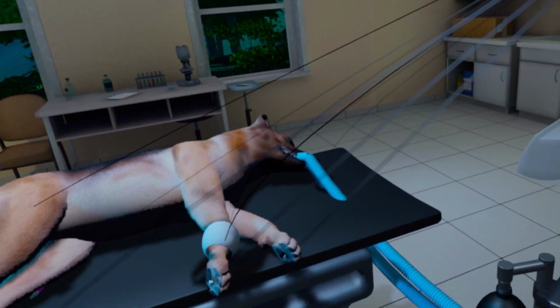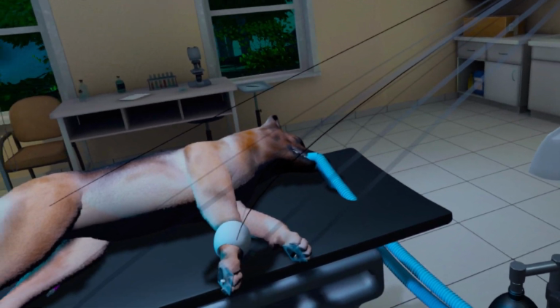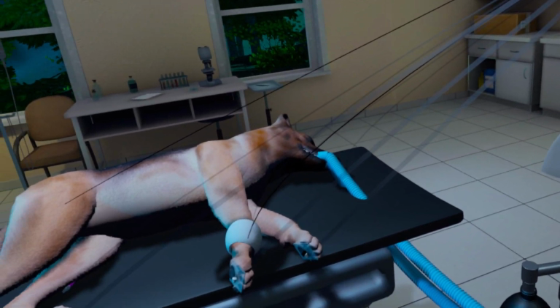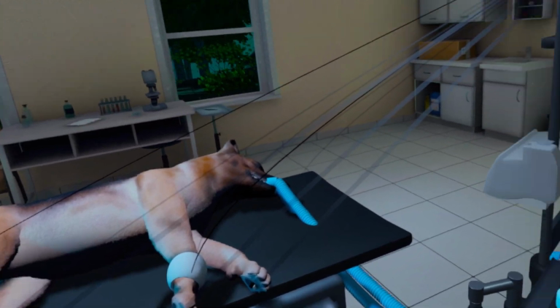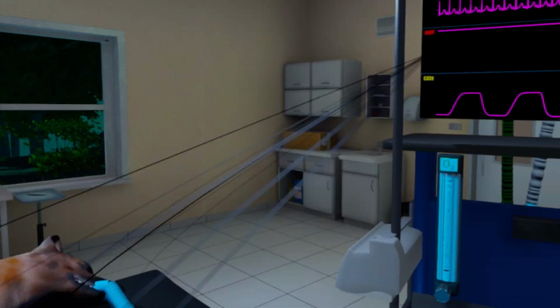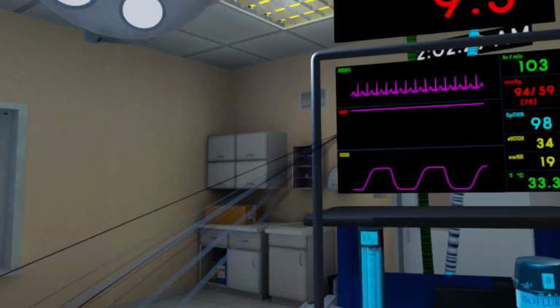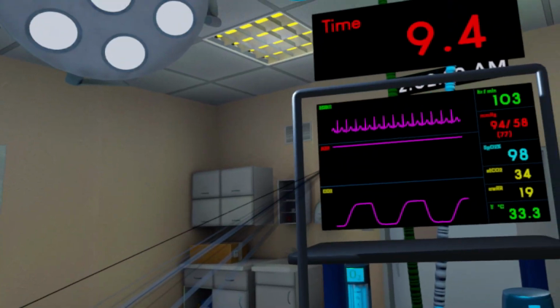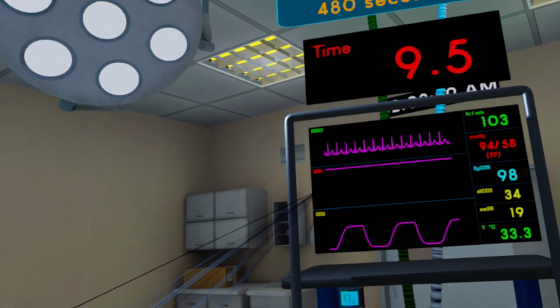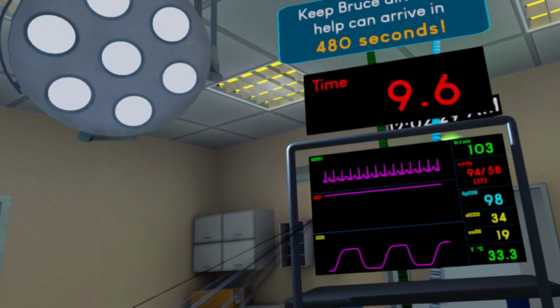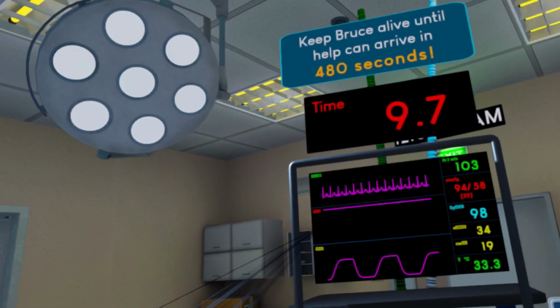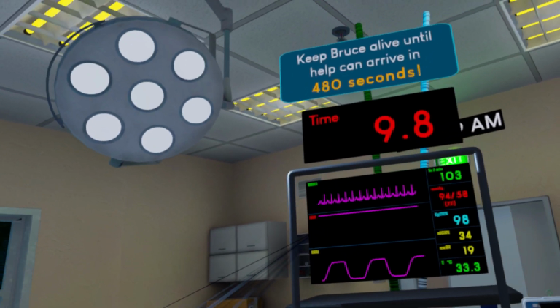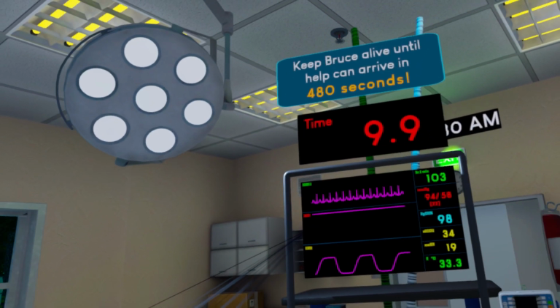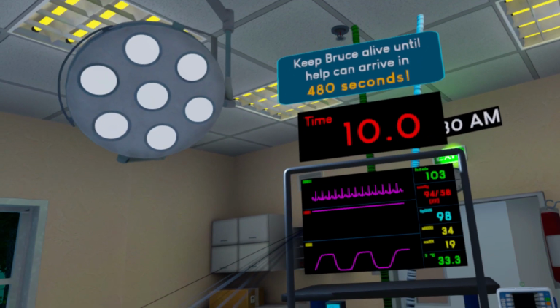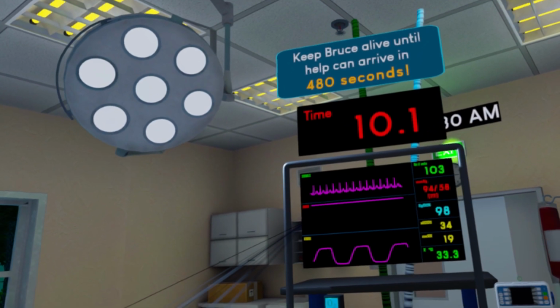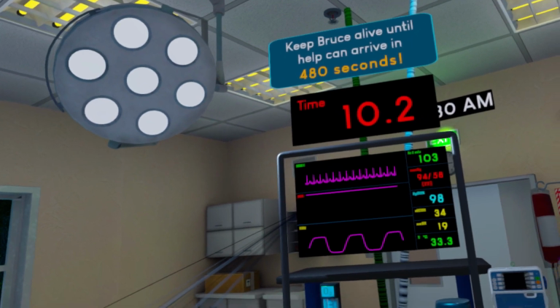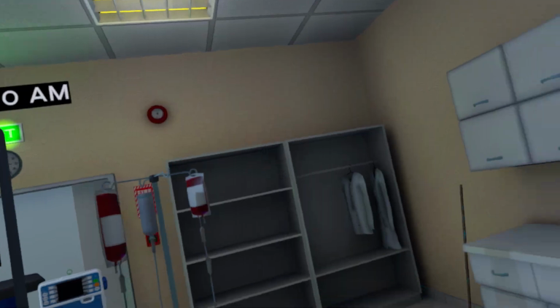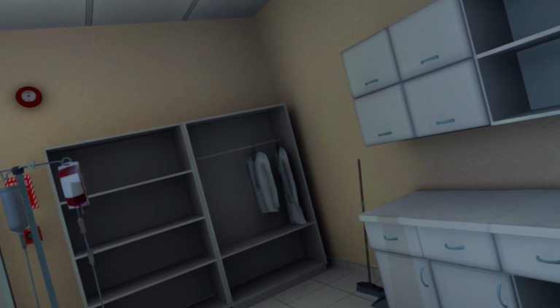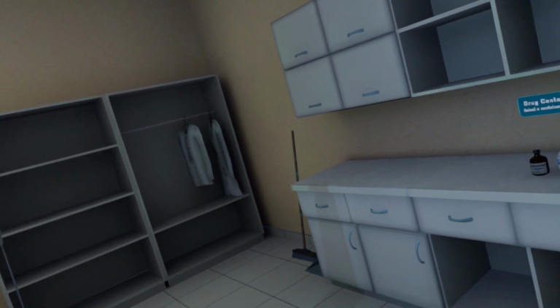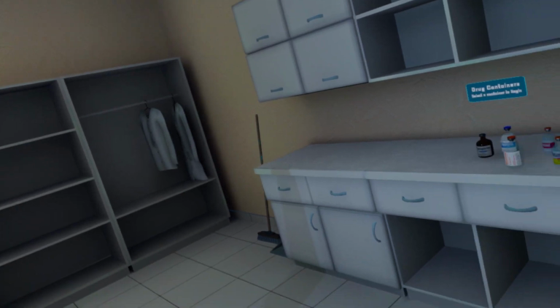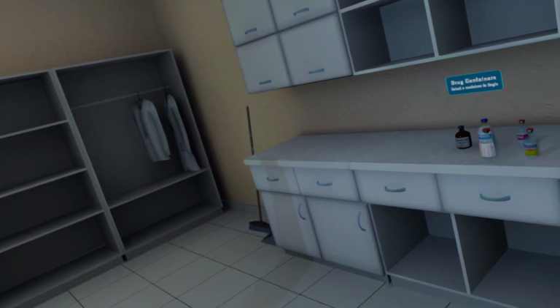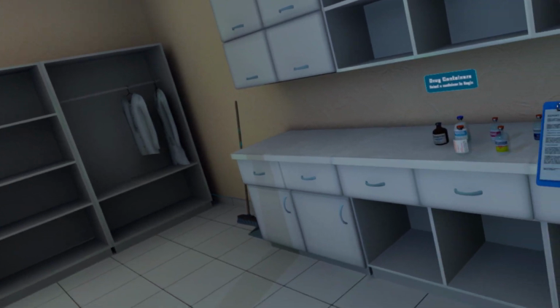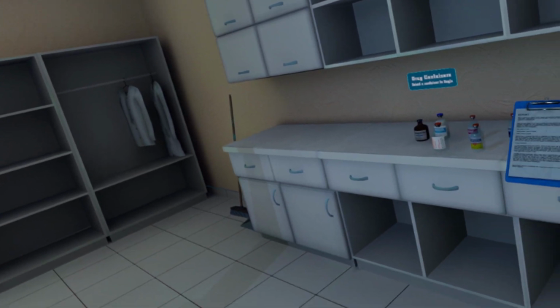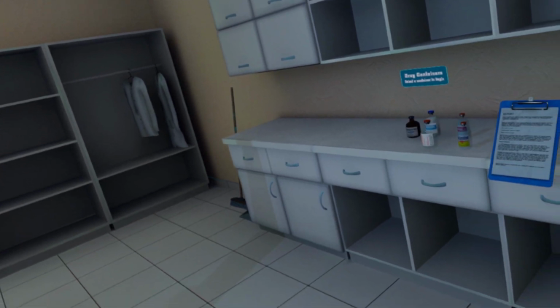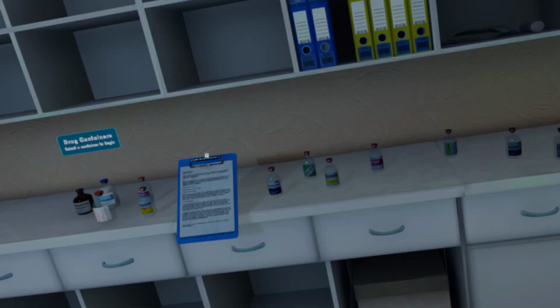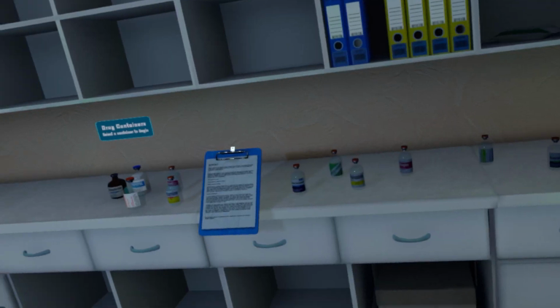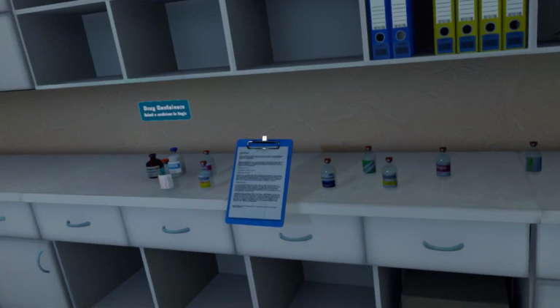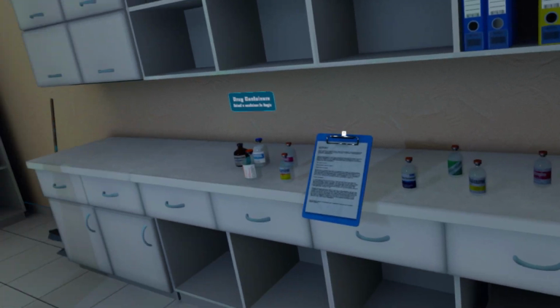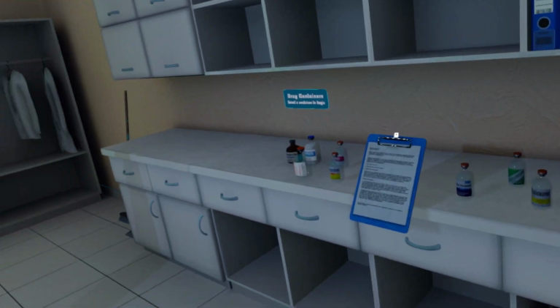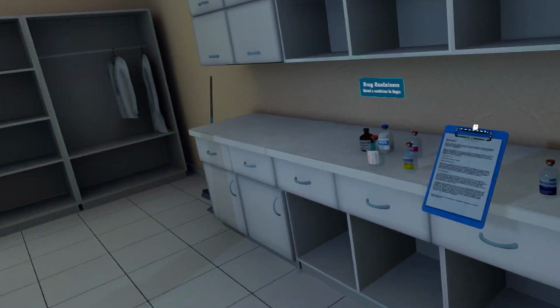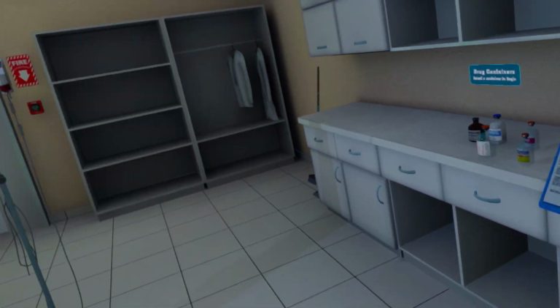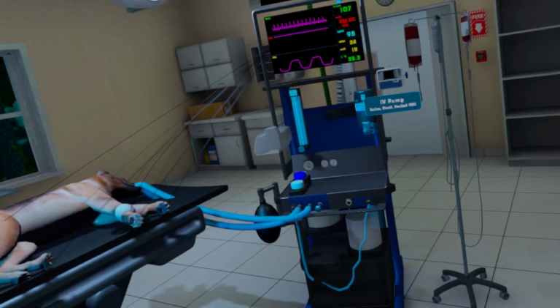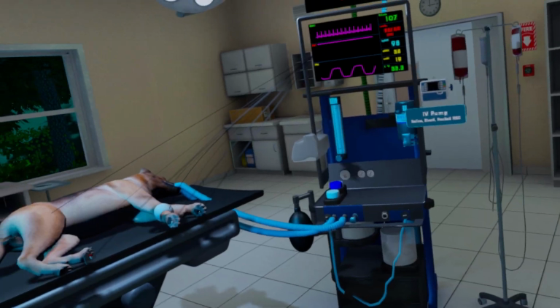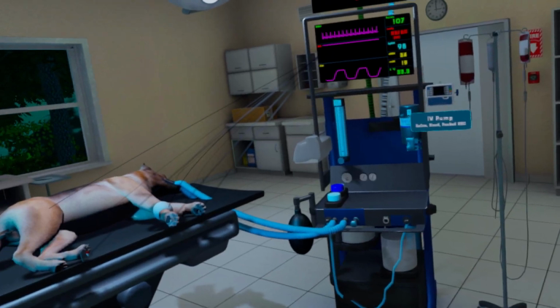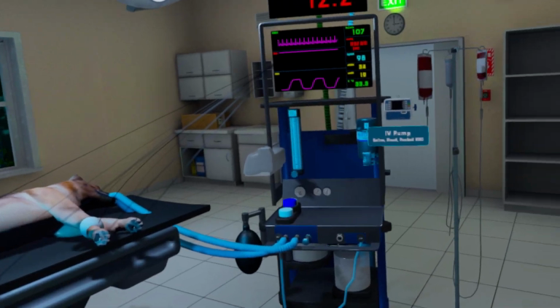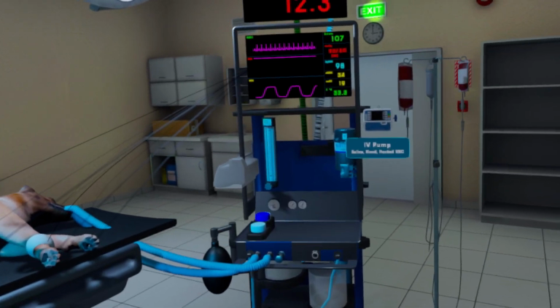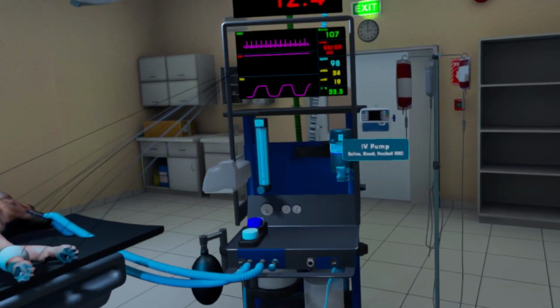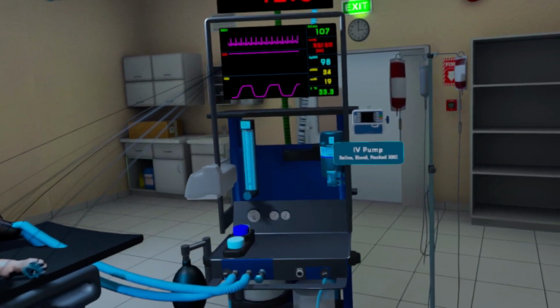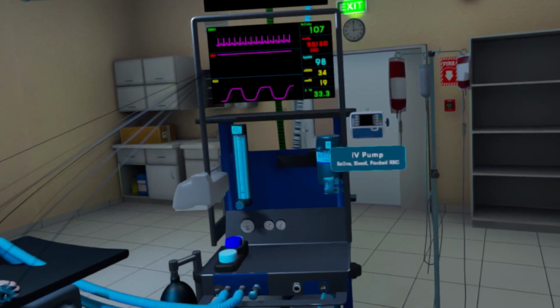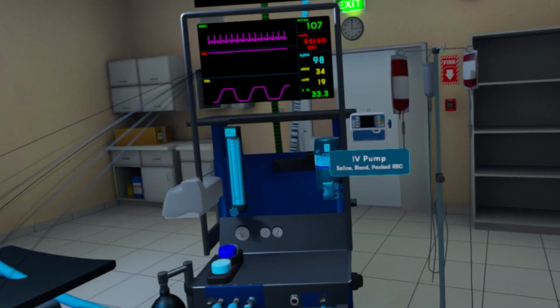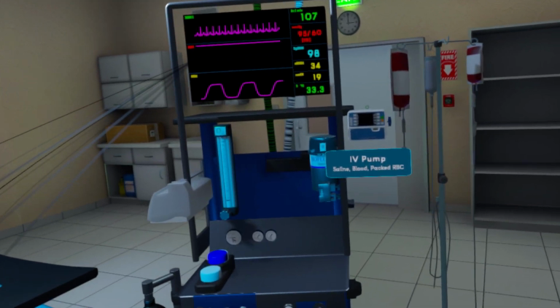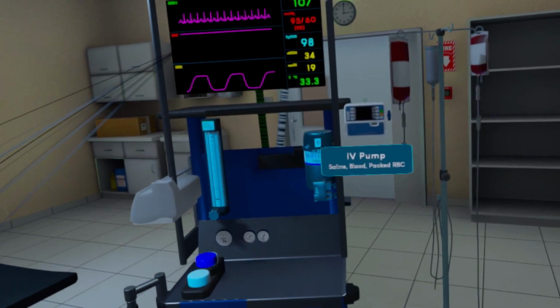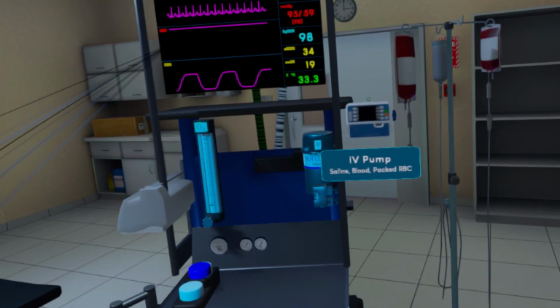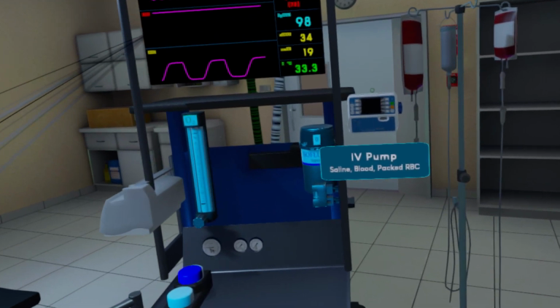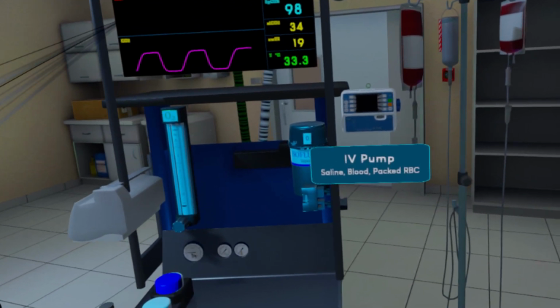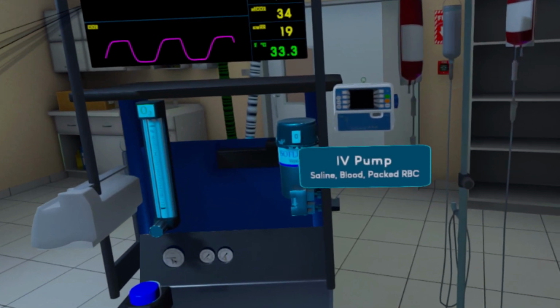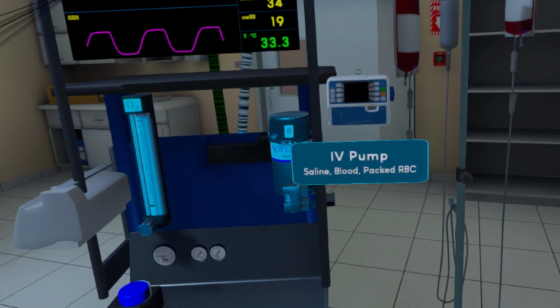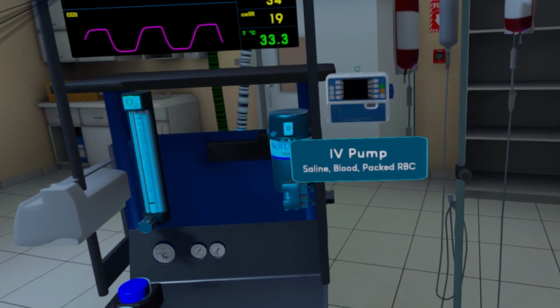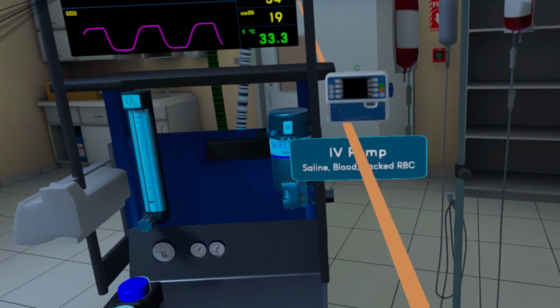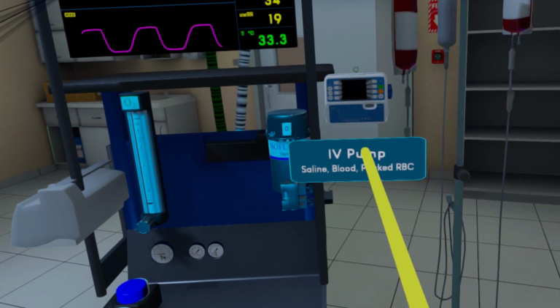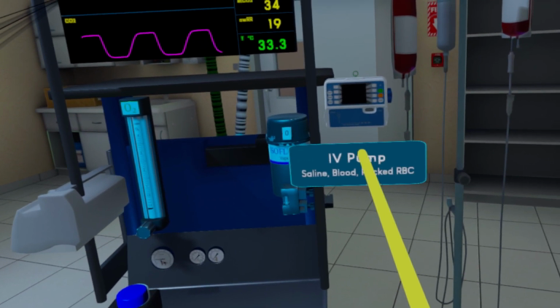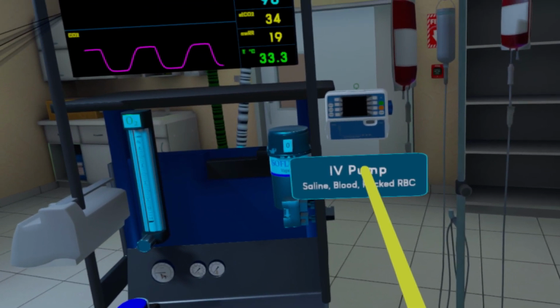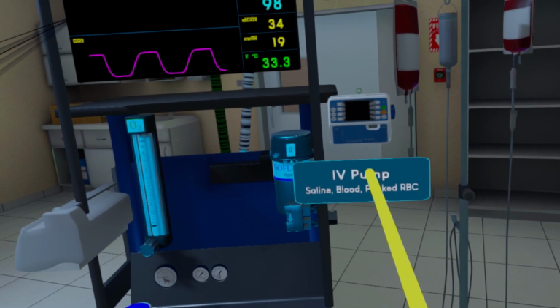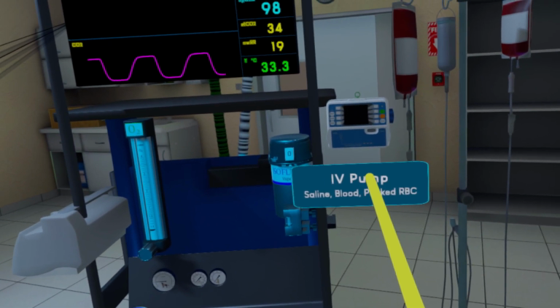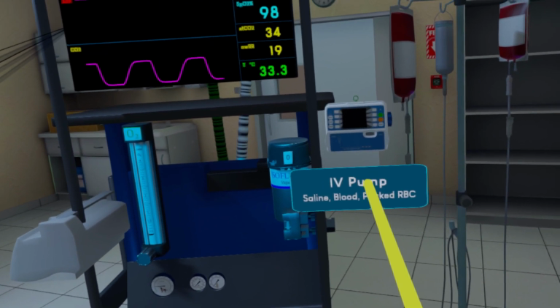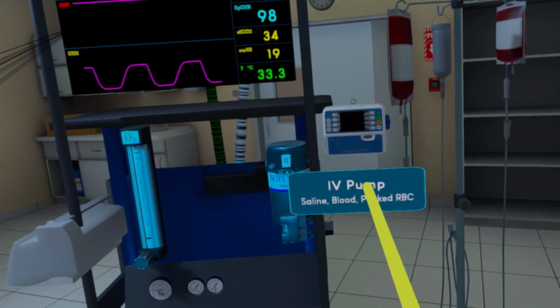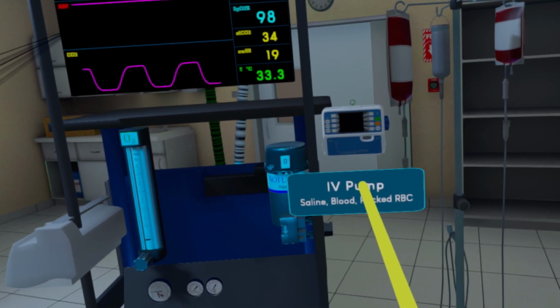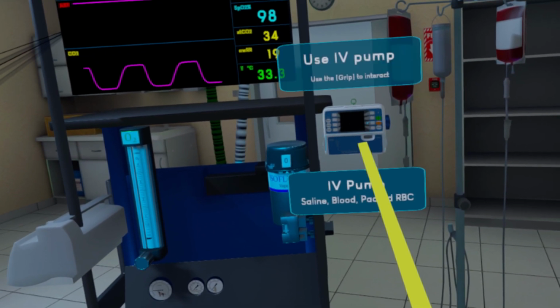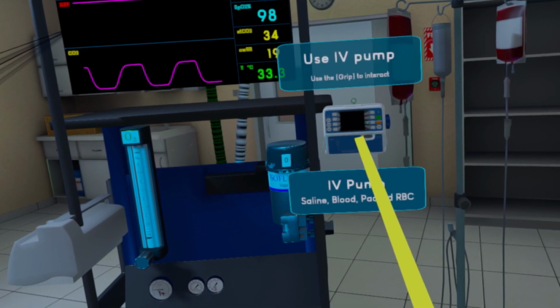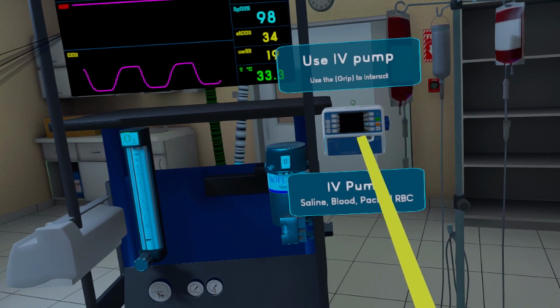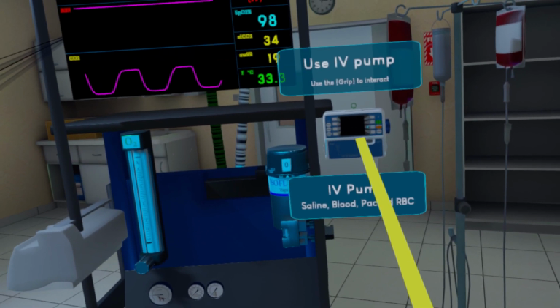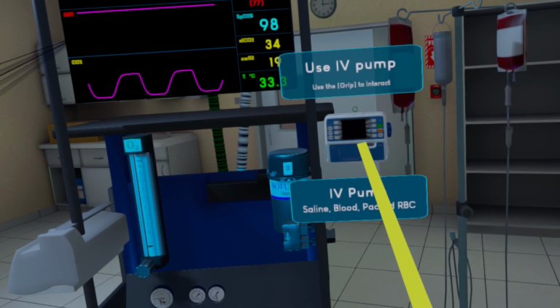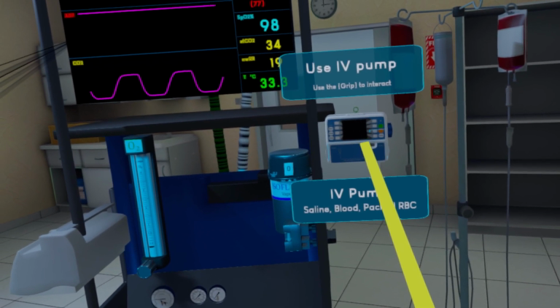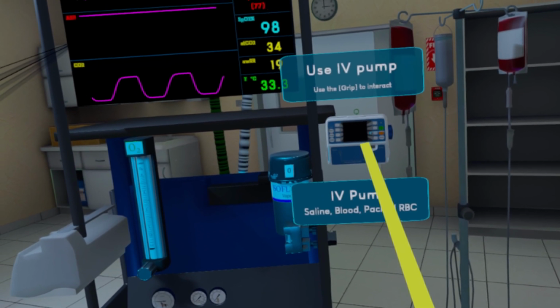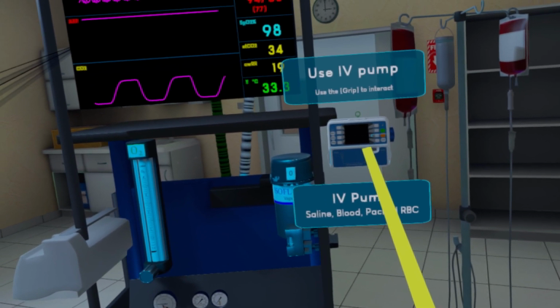I'm FastLawyer. This has been my review for Vet VR Veterinary Simulator. If you enjoyed my video, don't forget to like, comment, and subscribe.